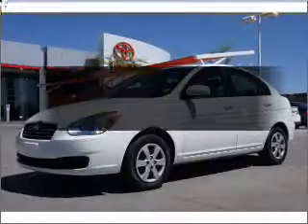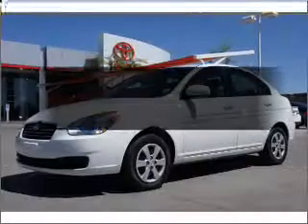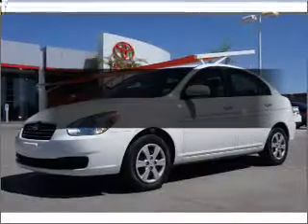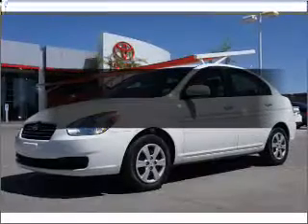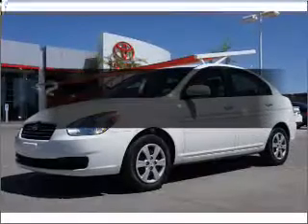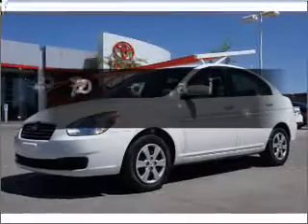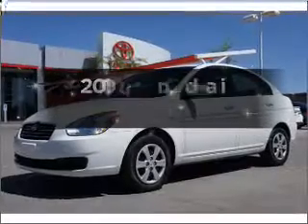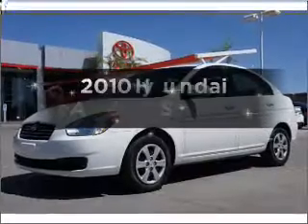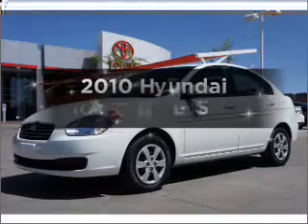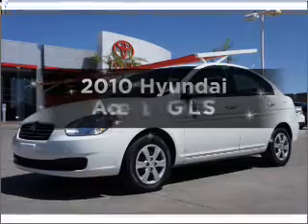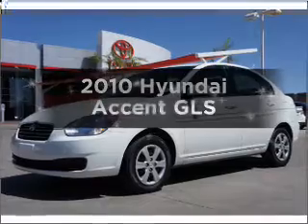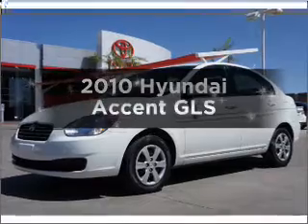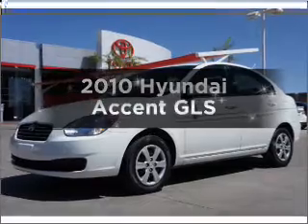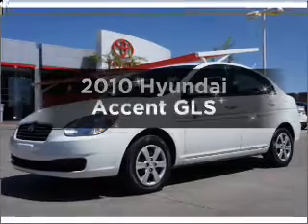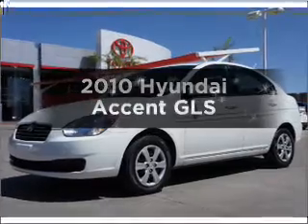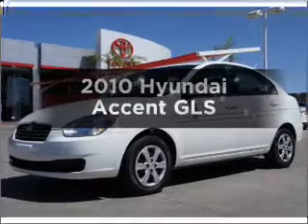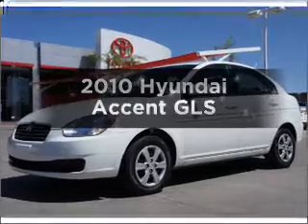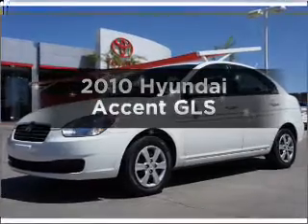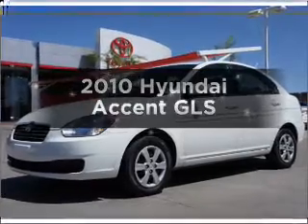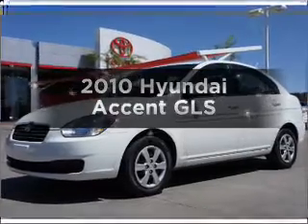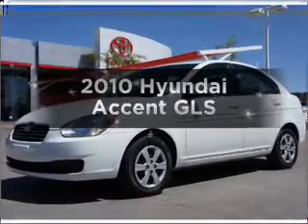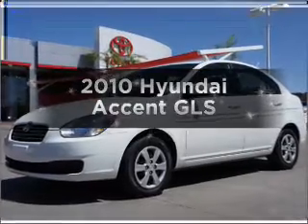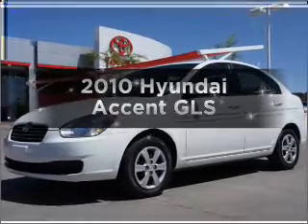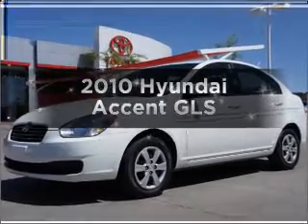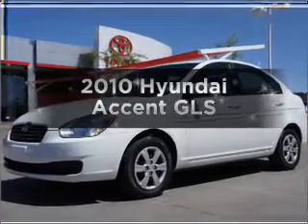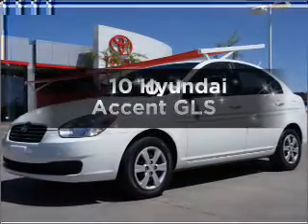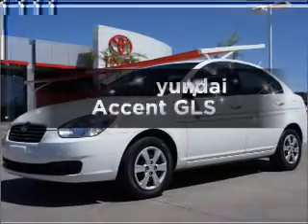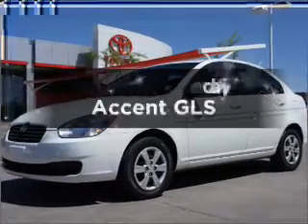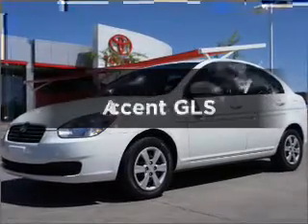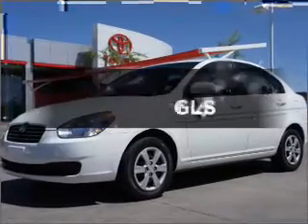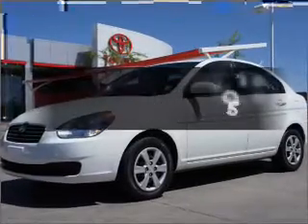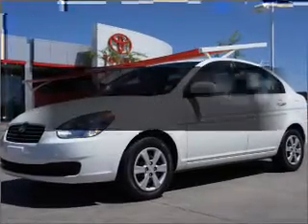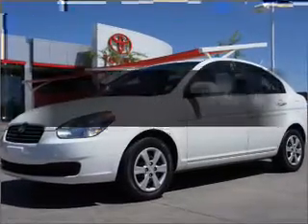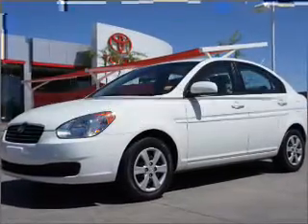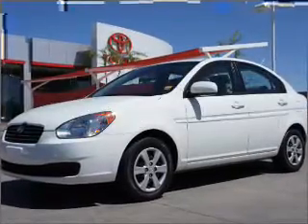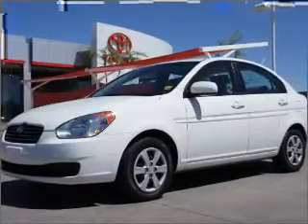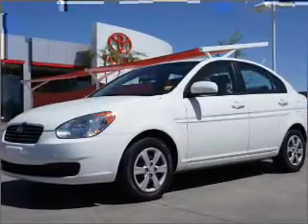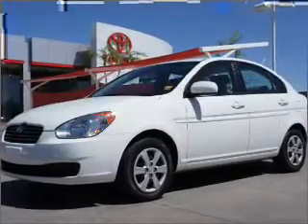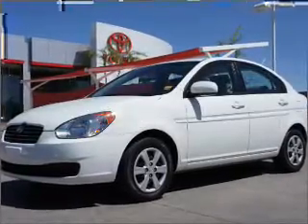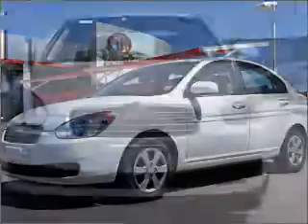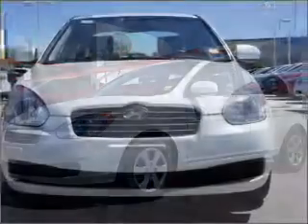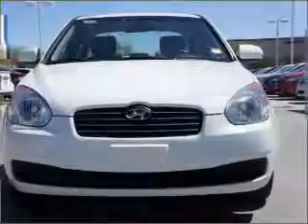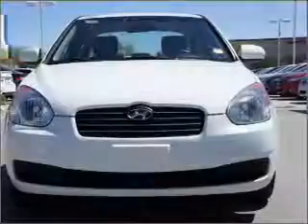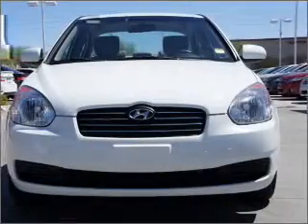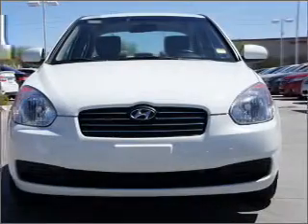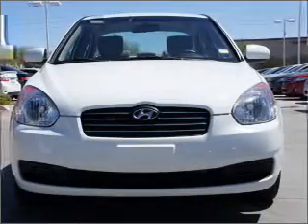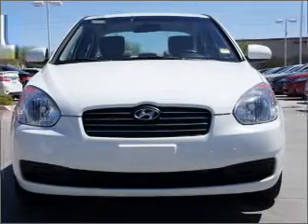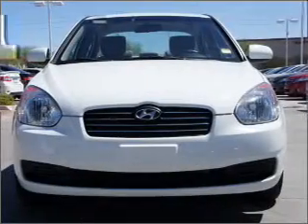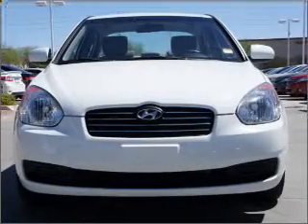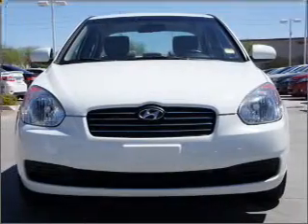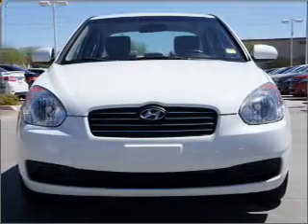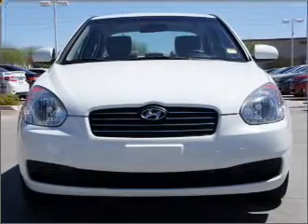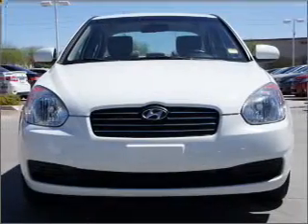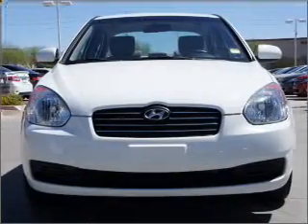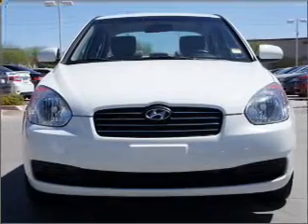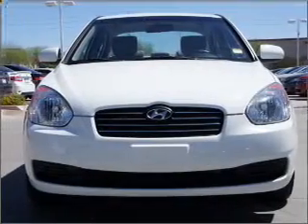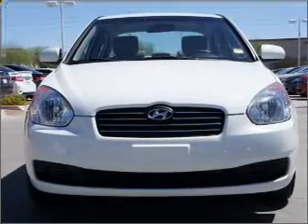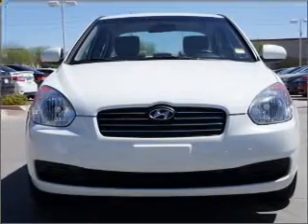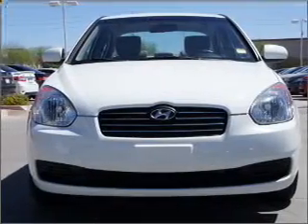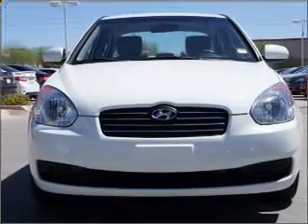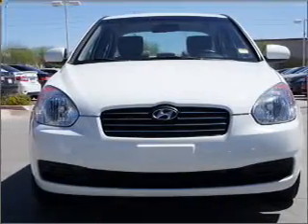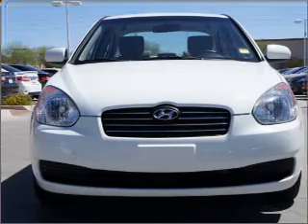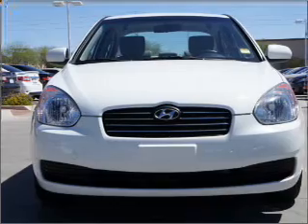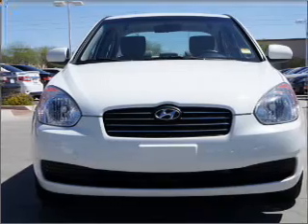Get noticed in this 2010 Hyundai Accent. If you're looking for a first-rate auto, this one could be yours today.